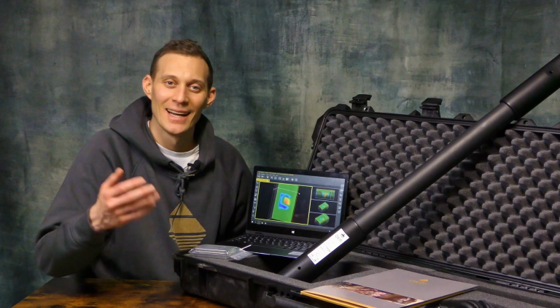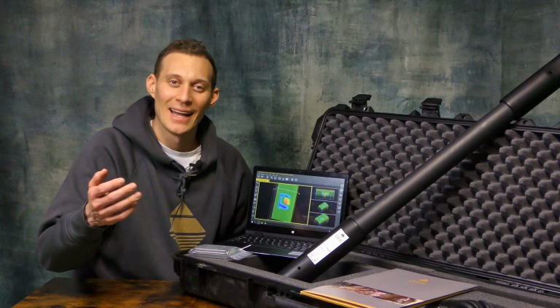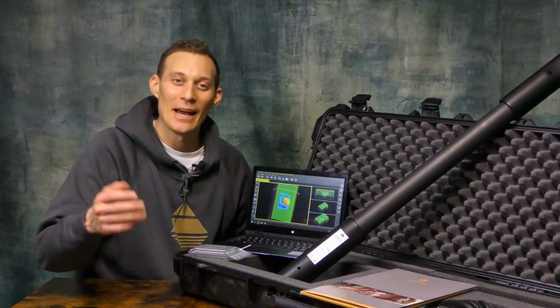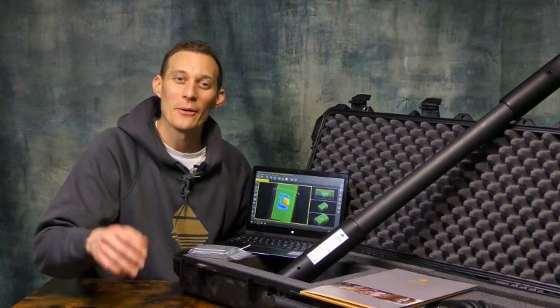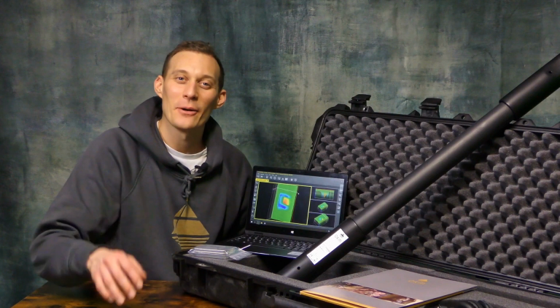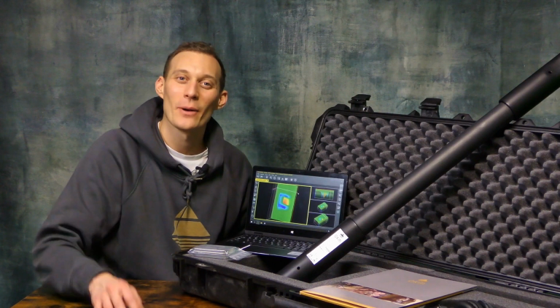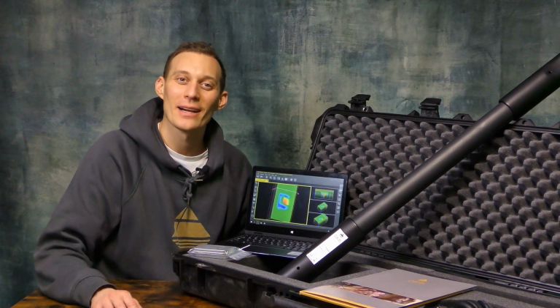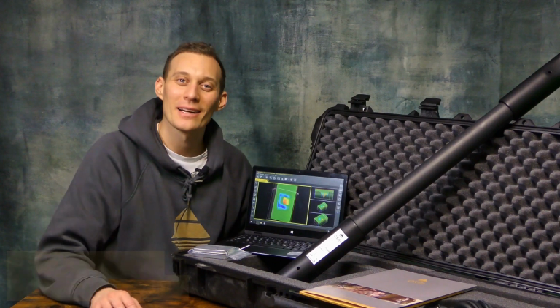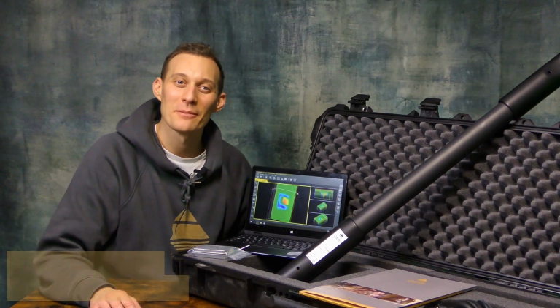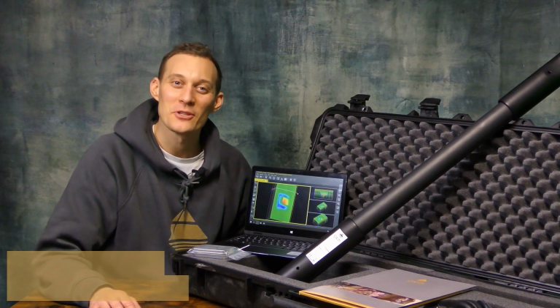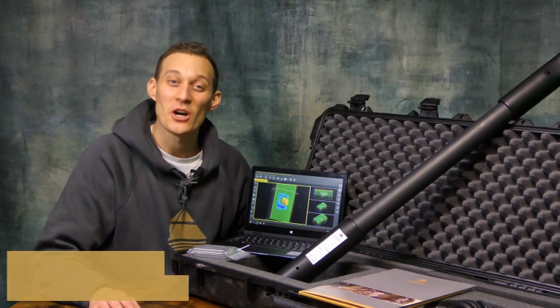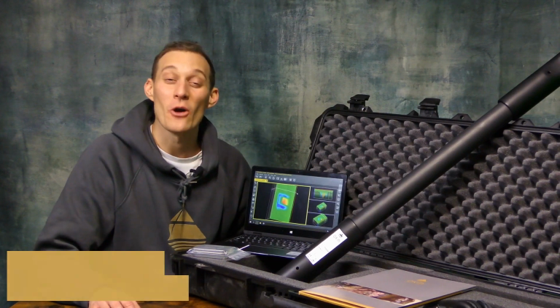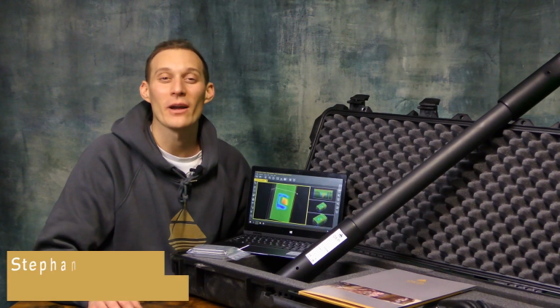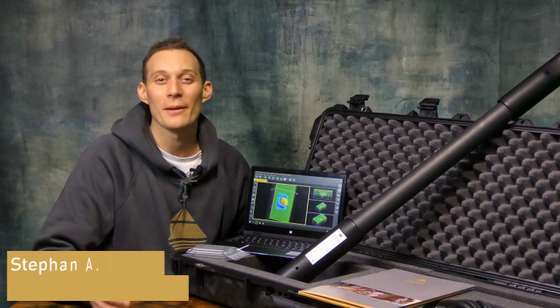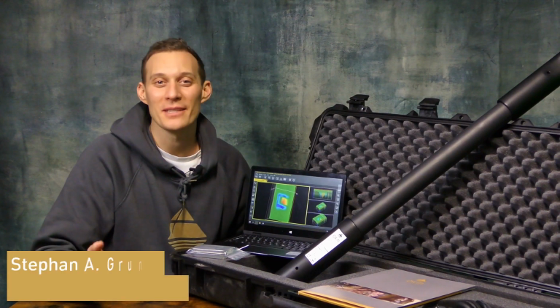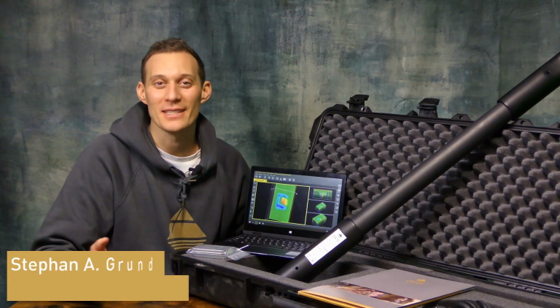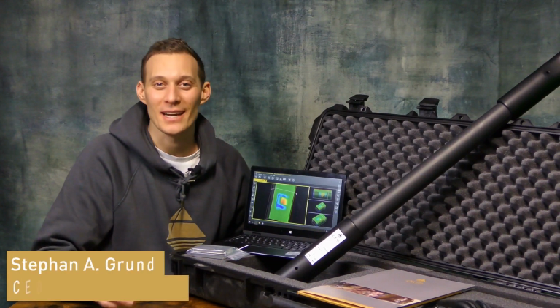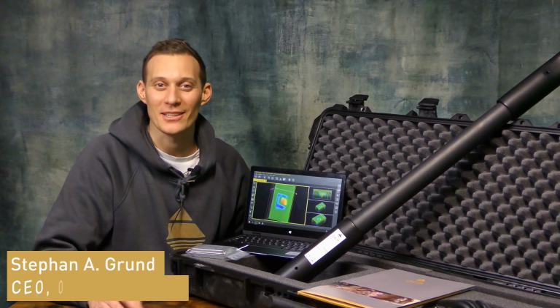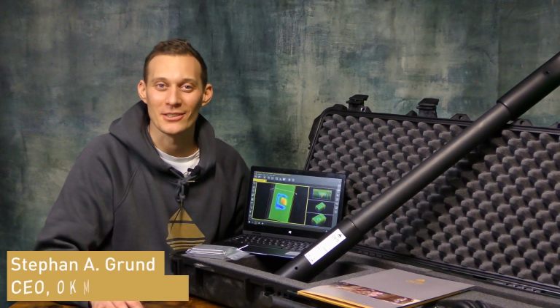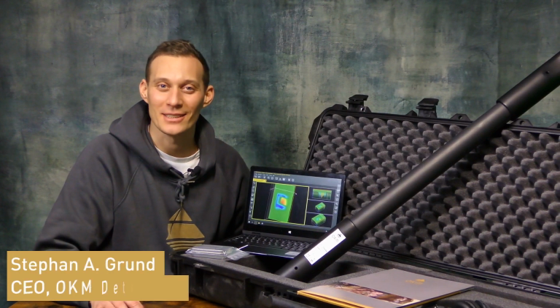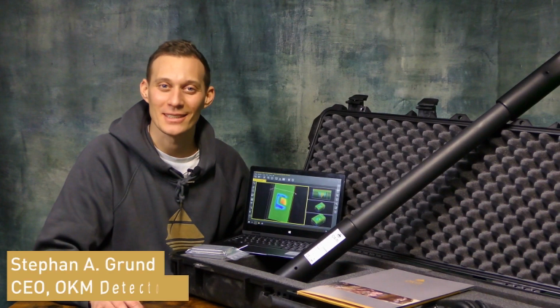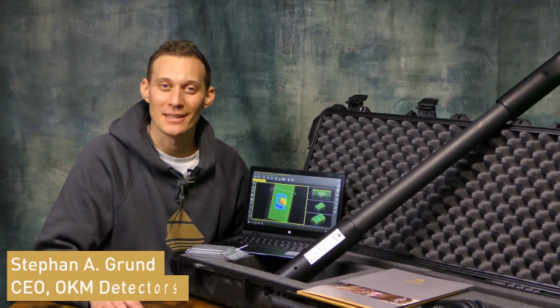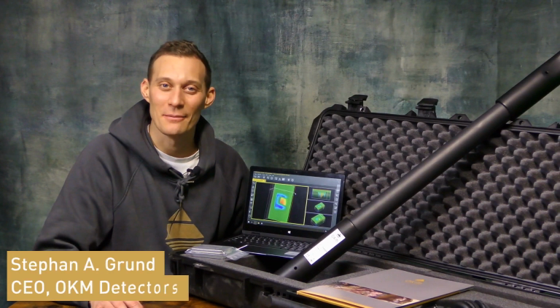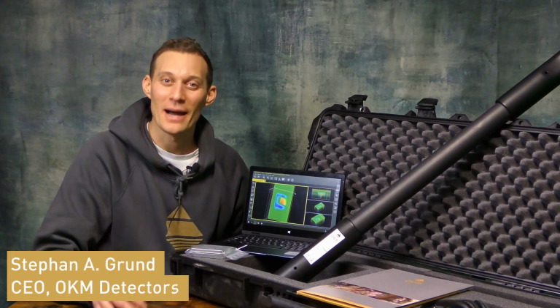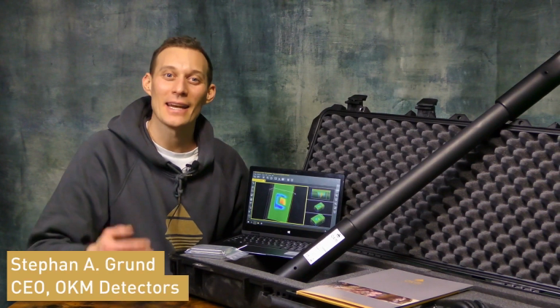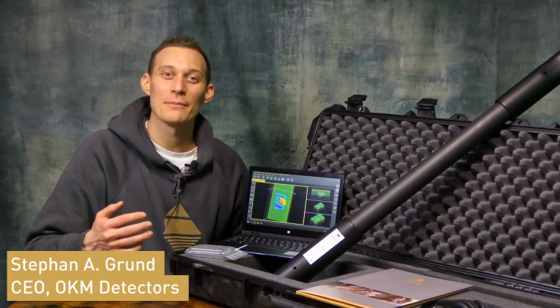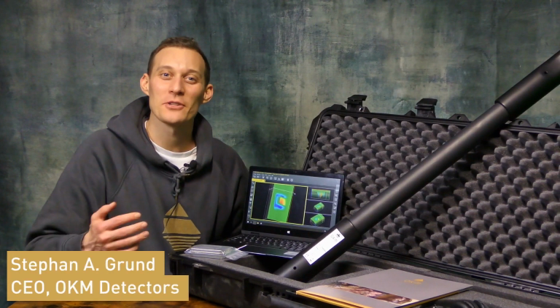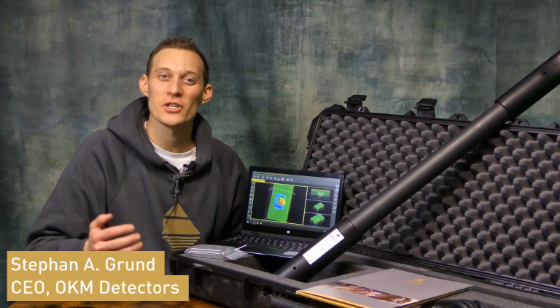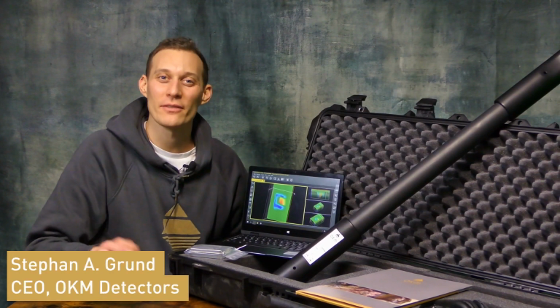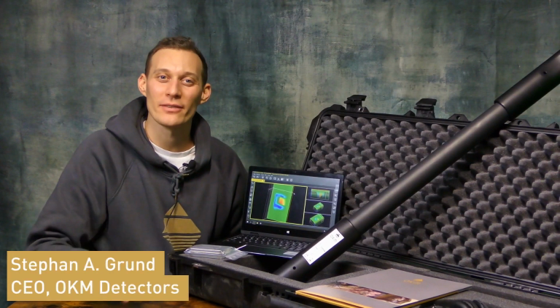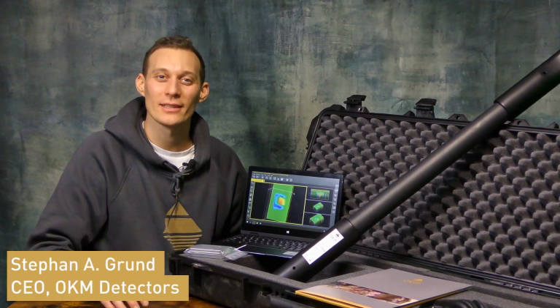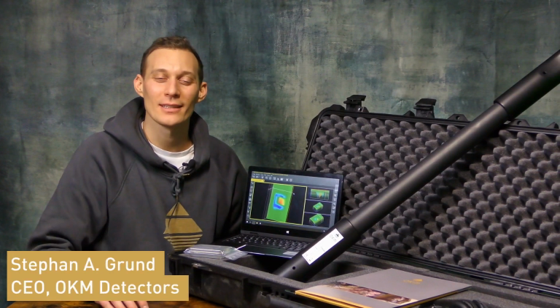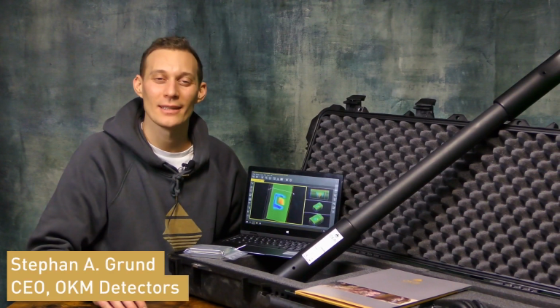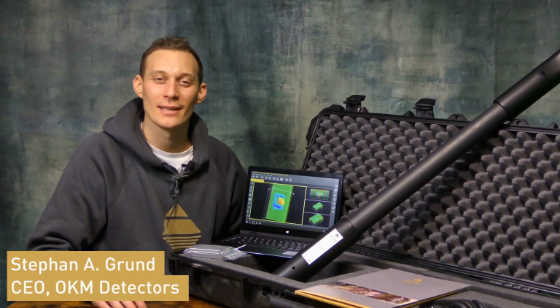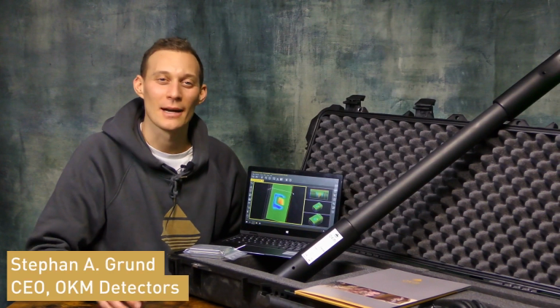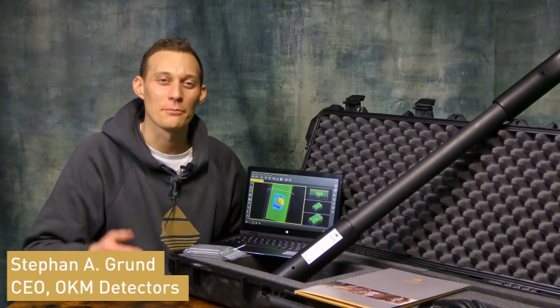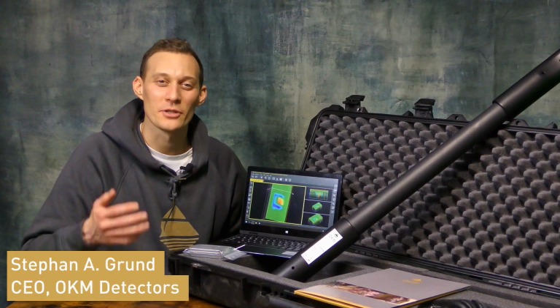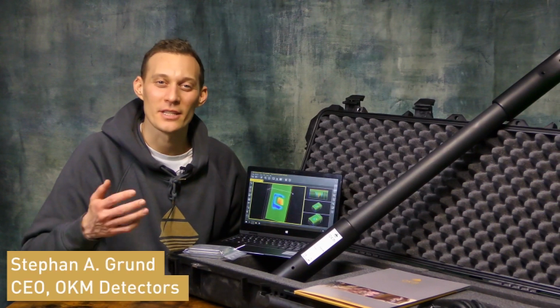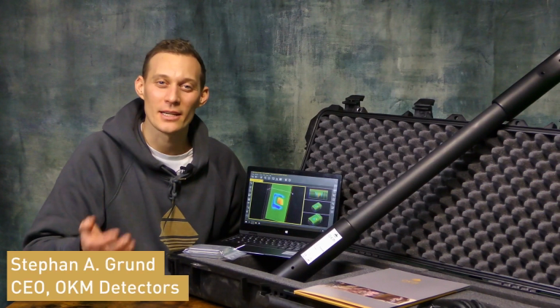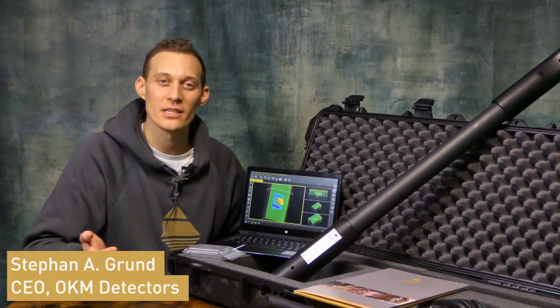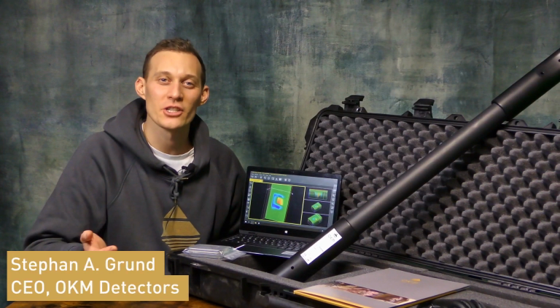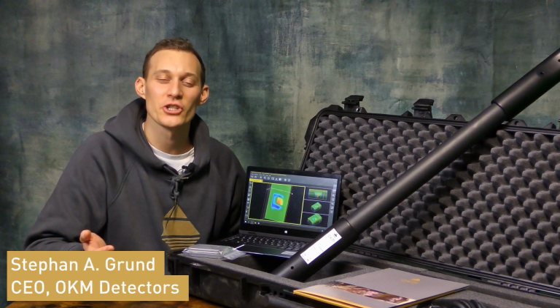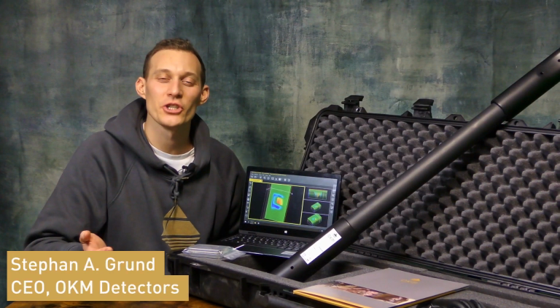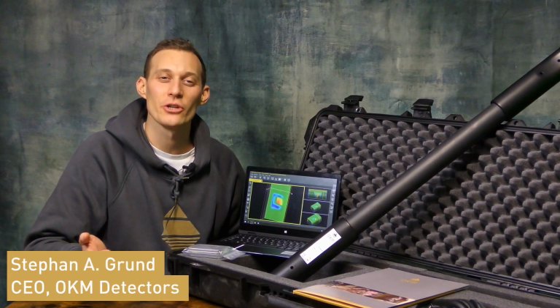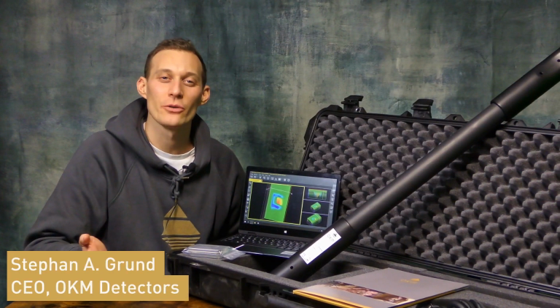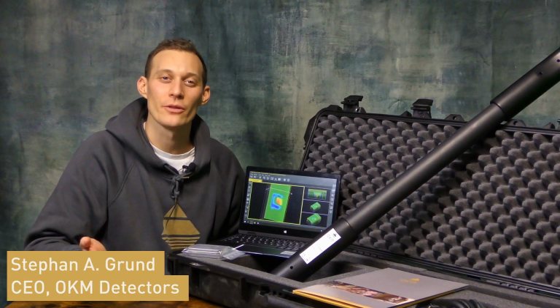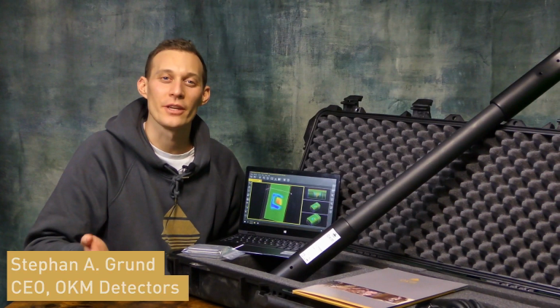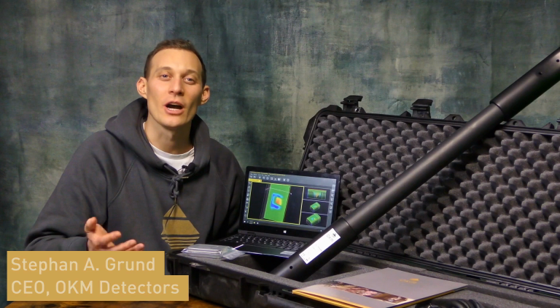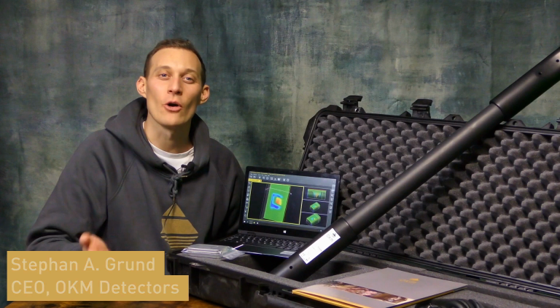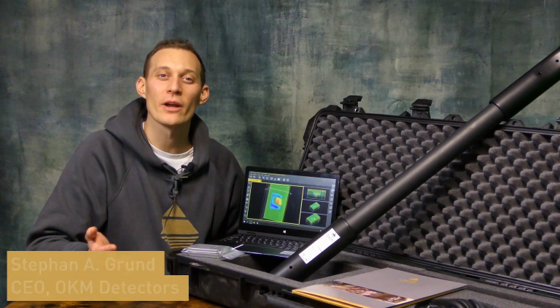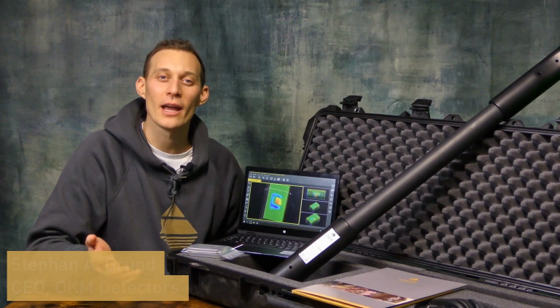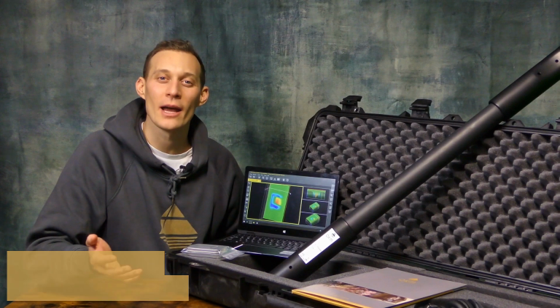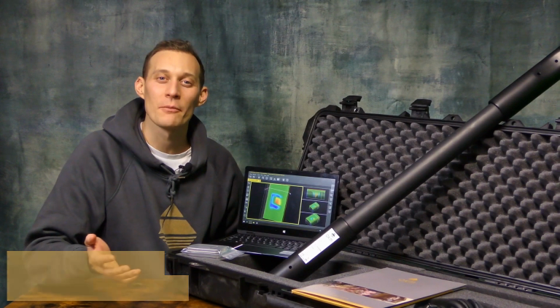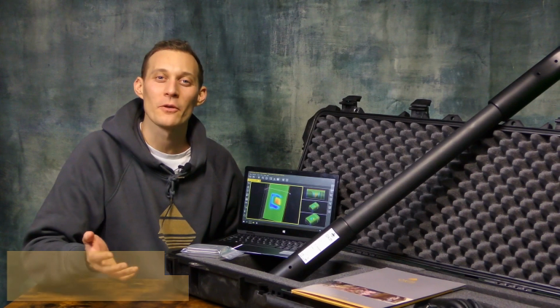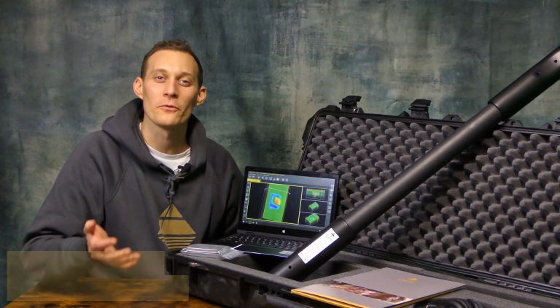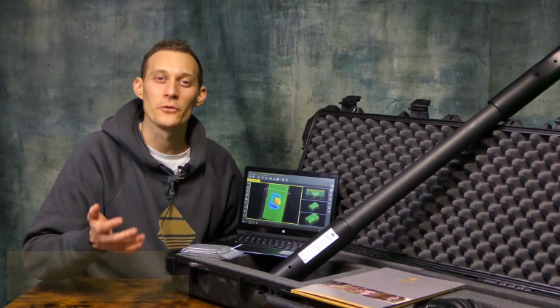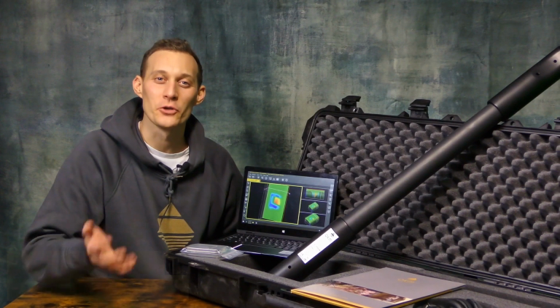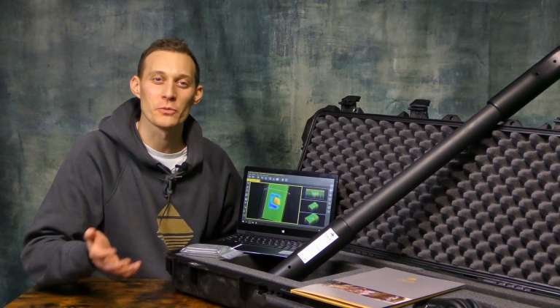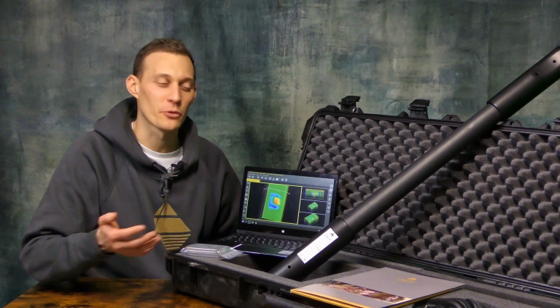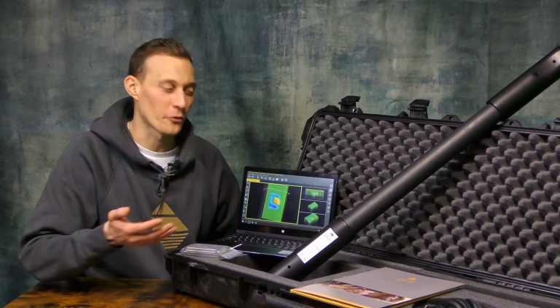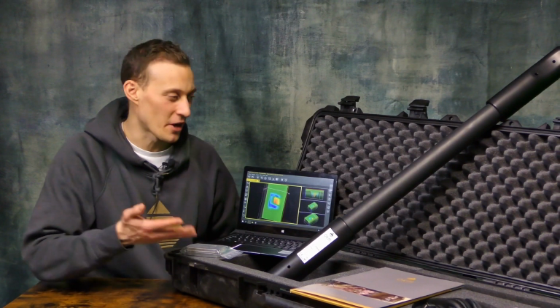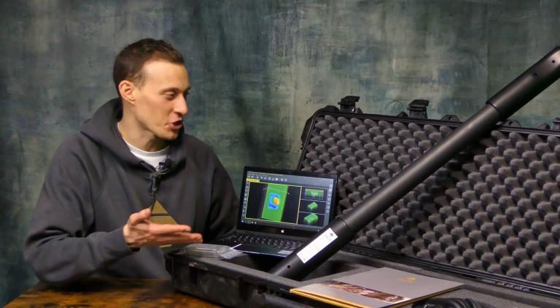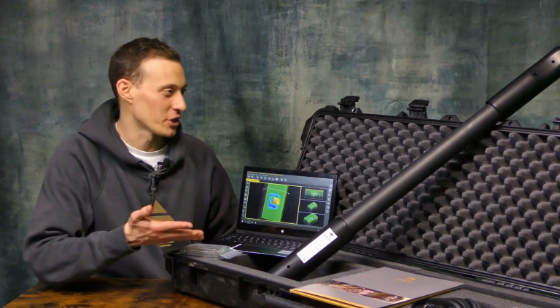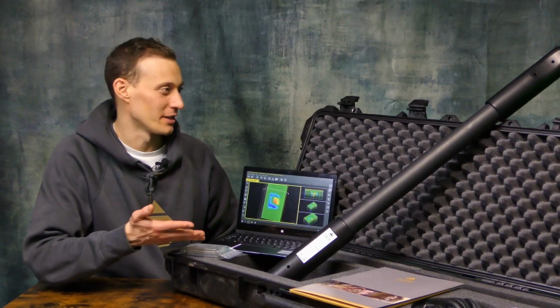Hello and welcome to OKM Detectors. My name is Stefan and I'm presenting to you the OKM Fusion Professional.